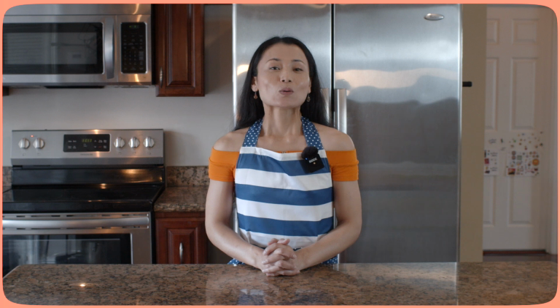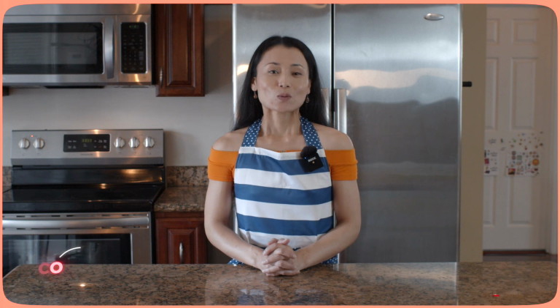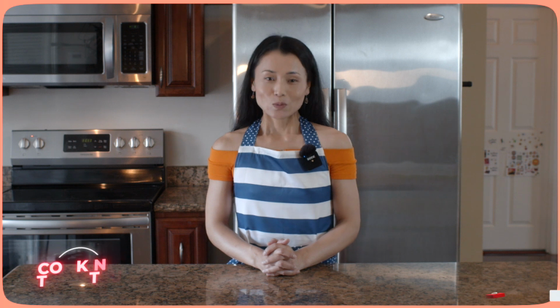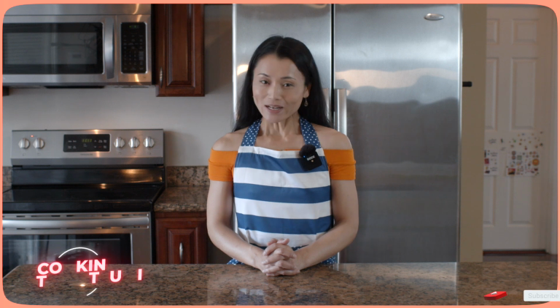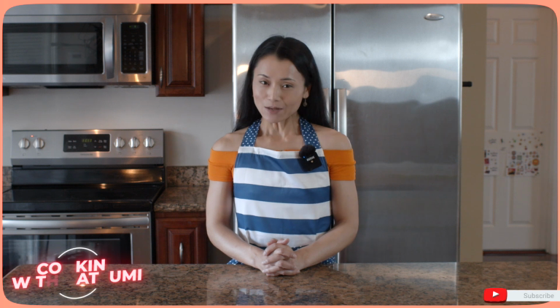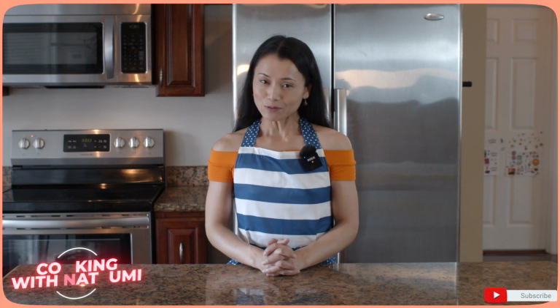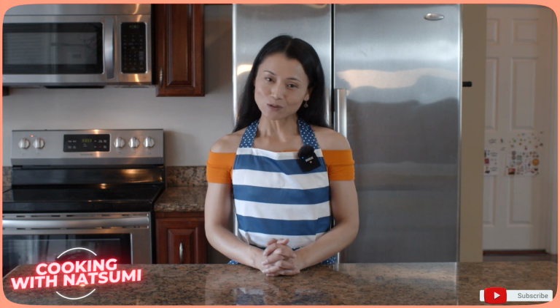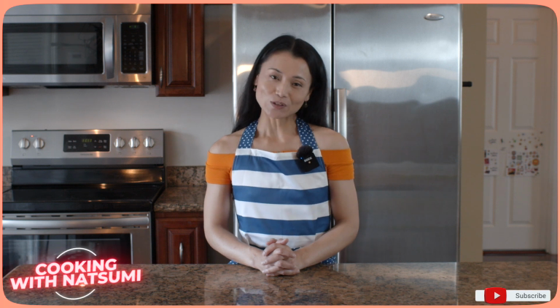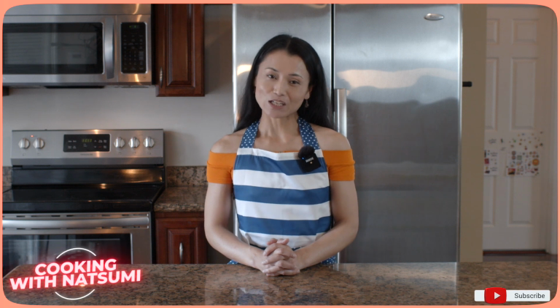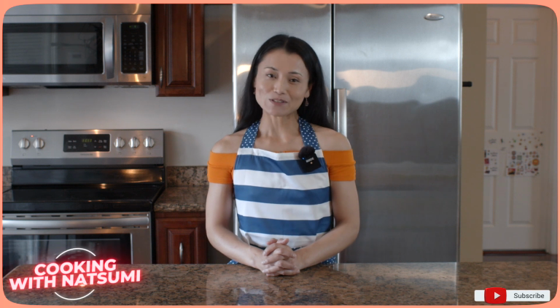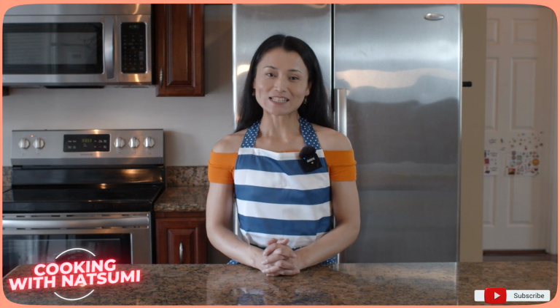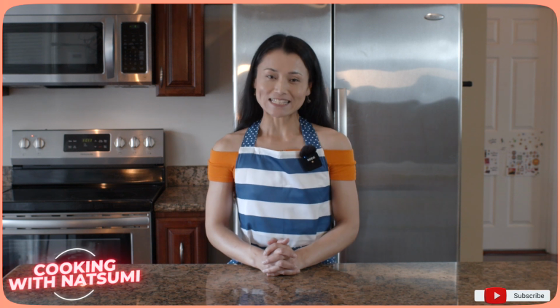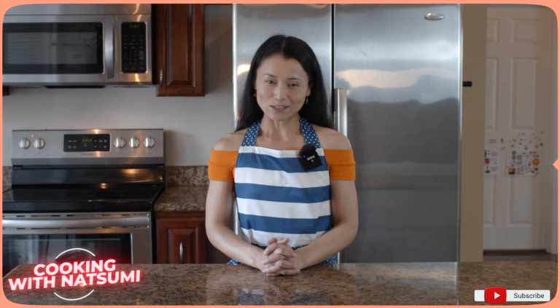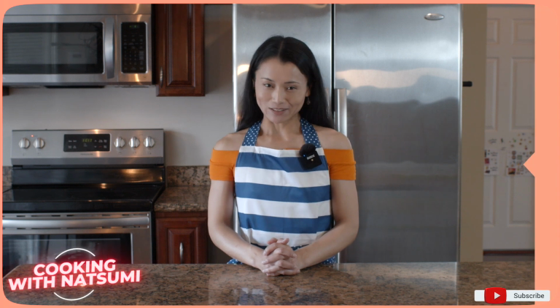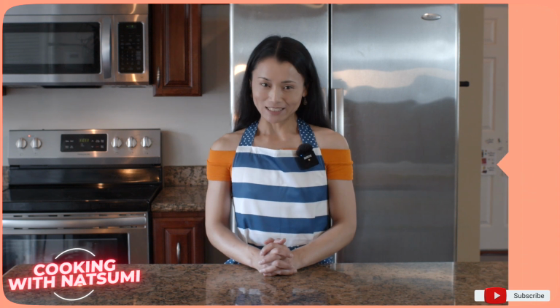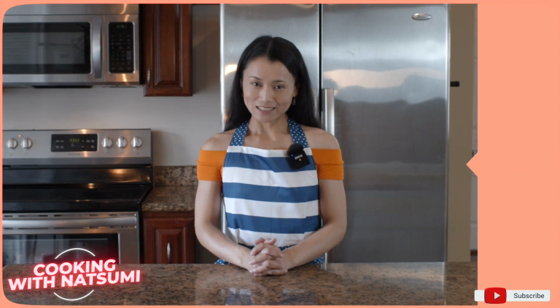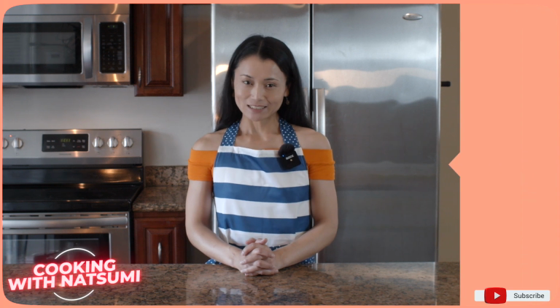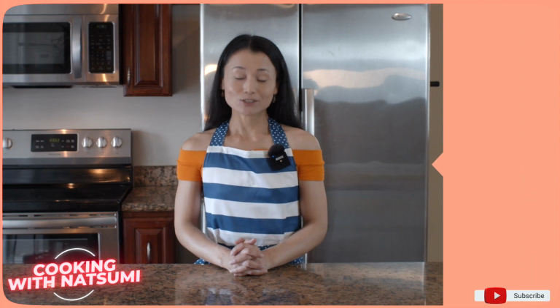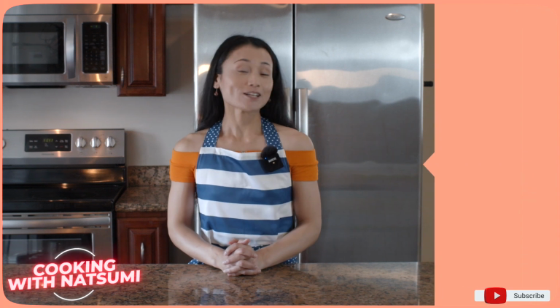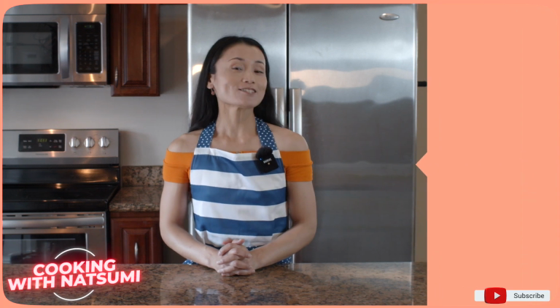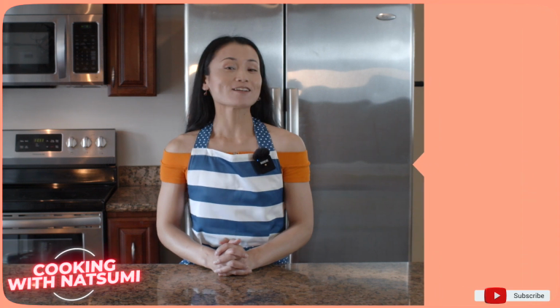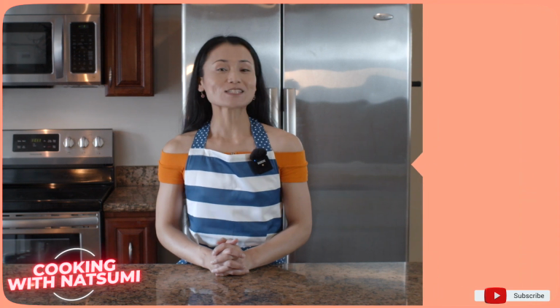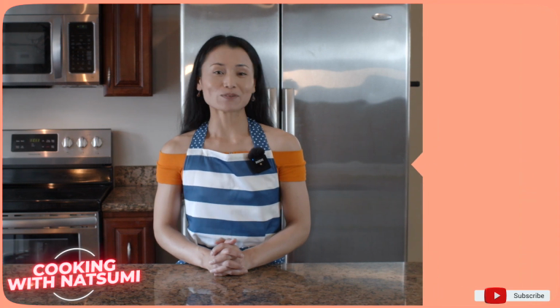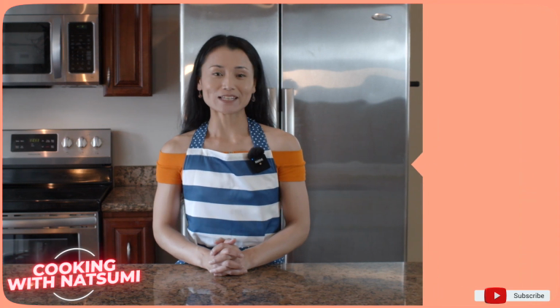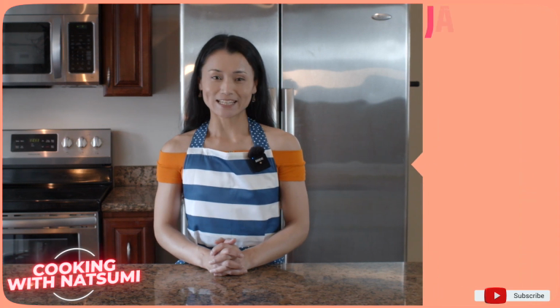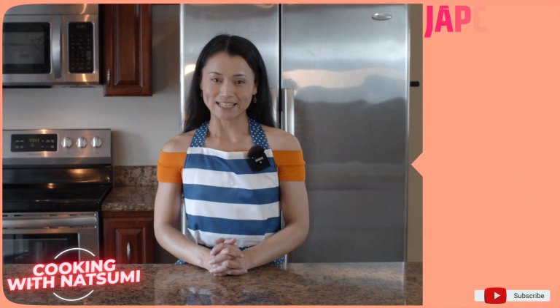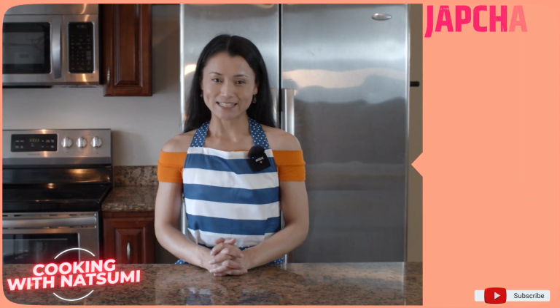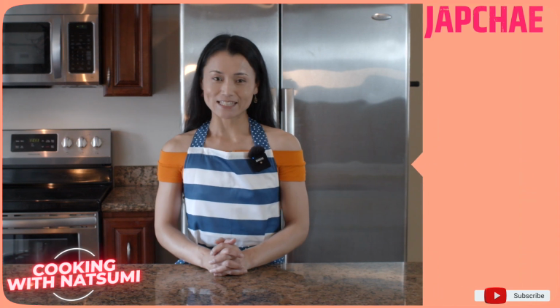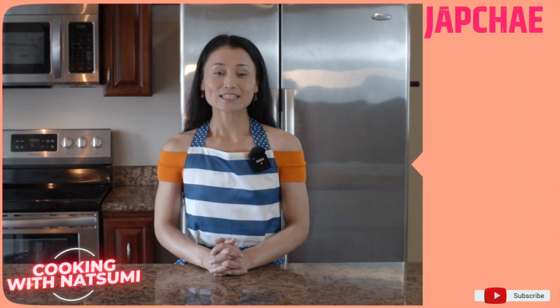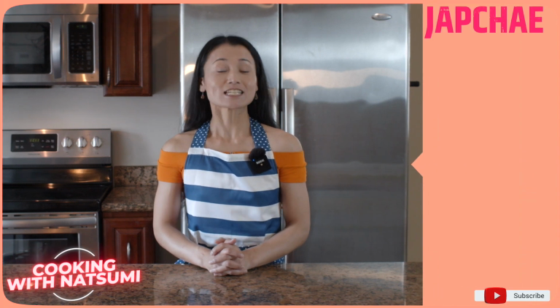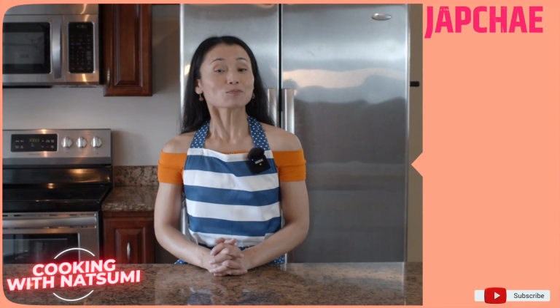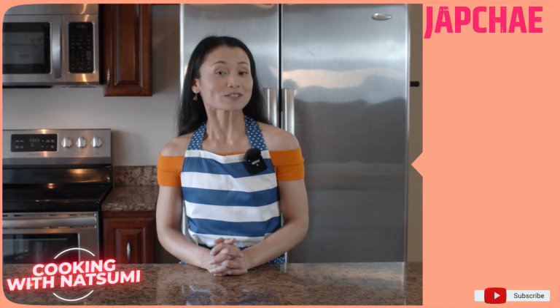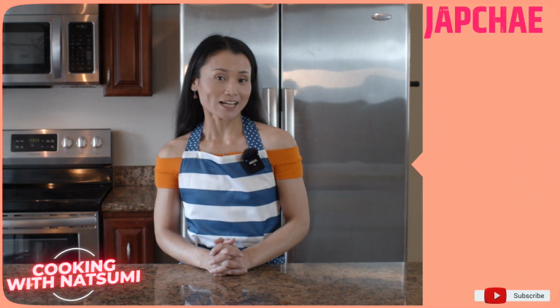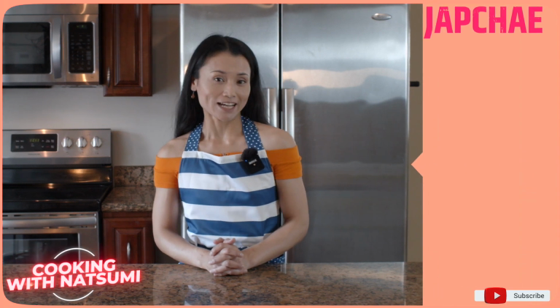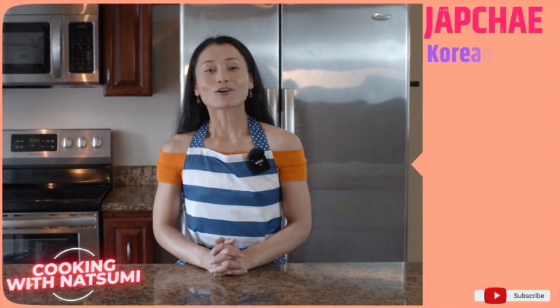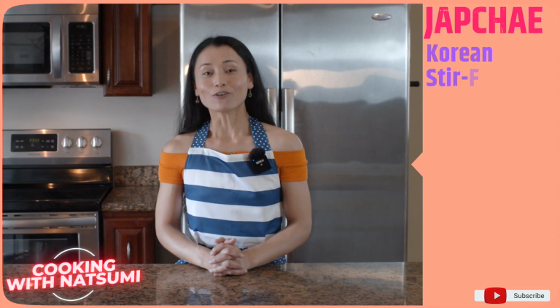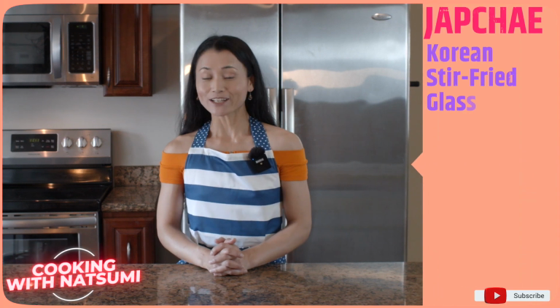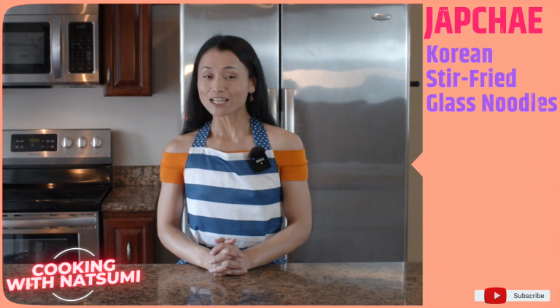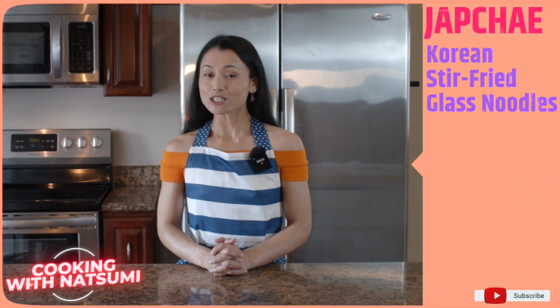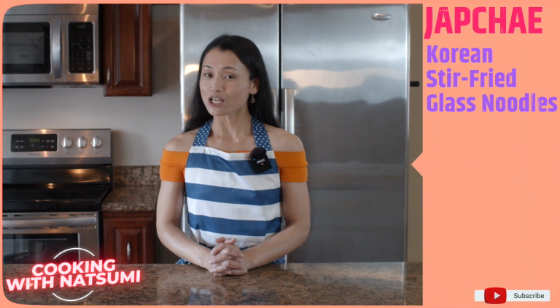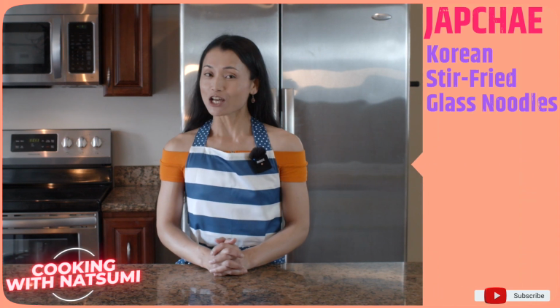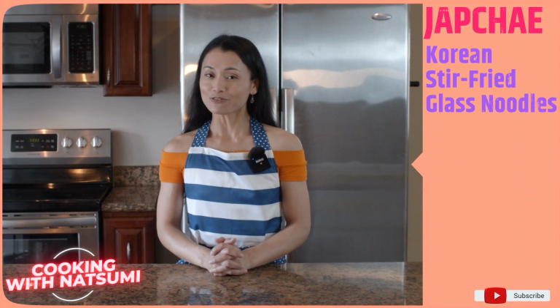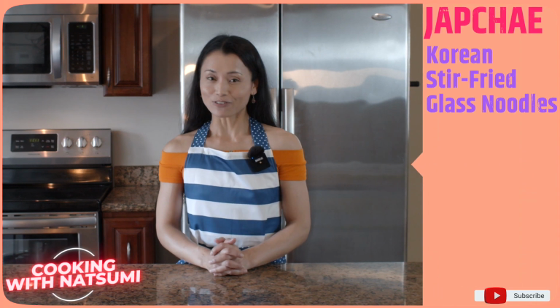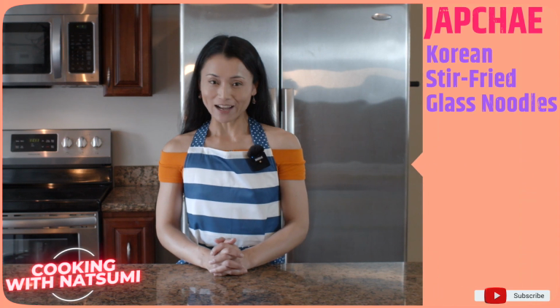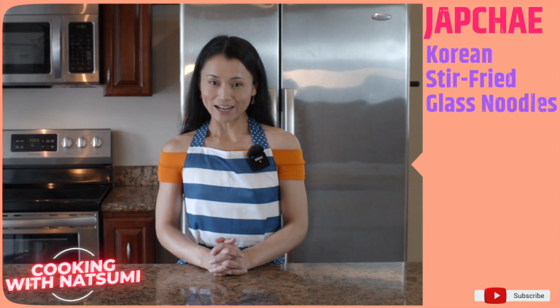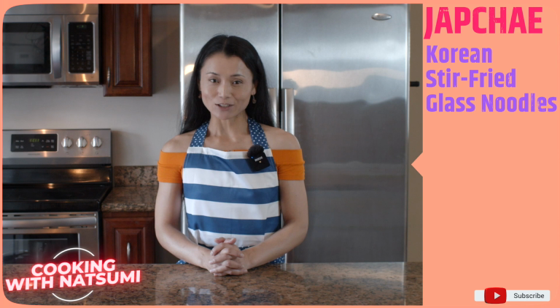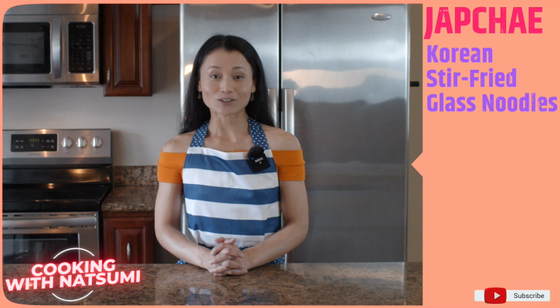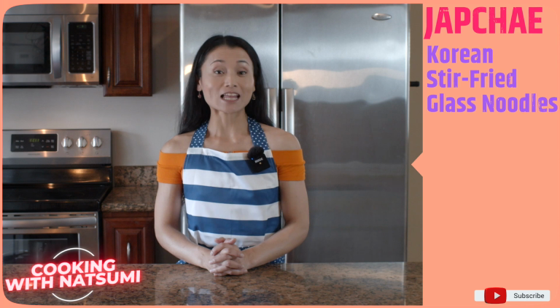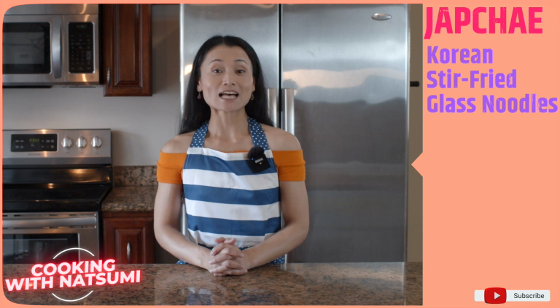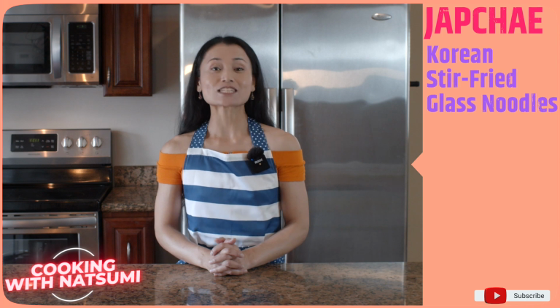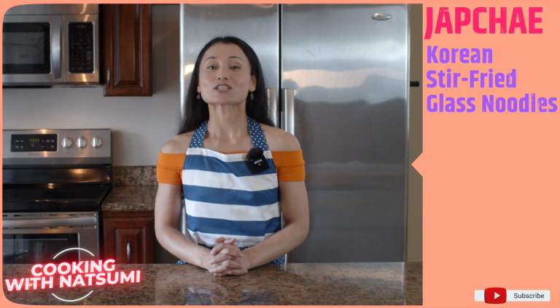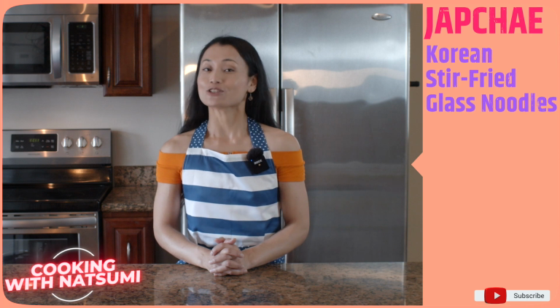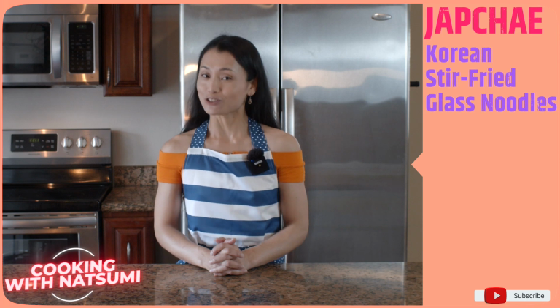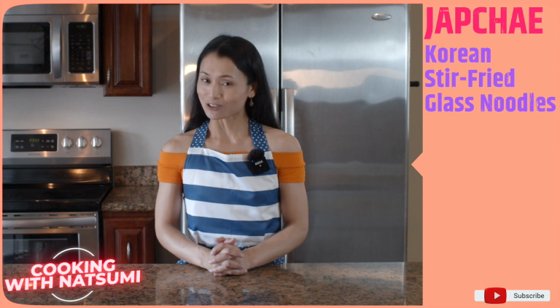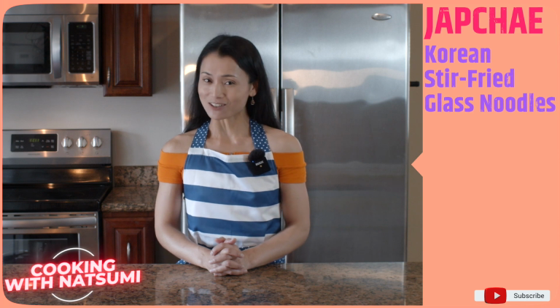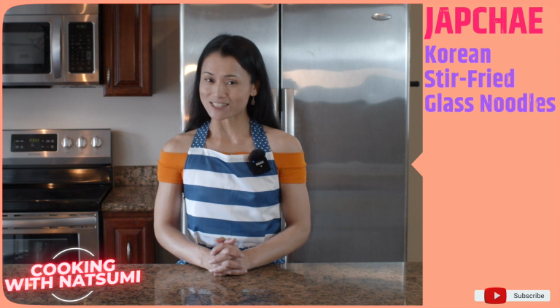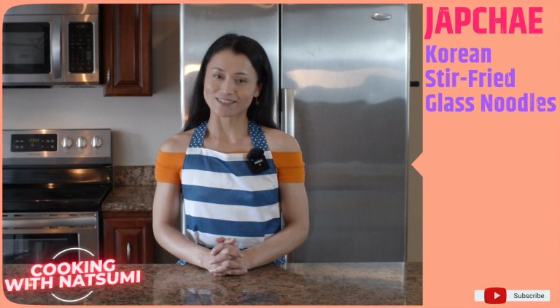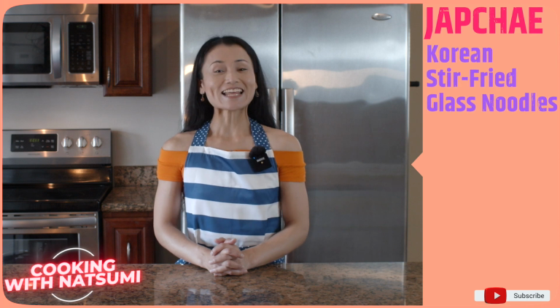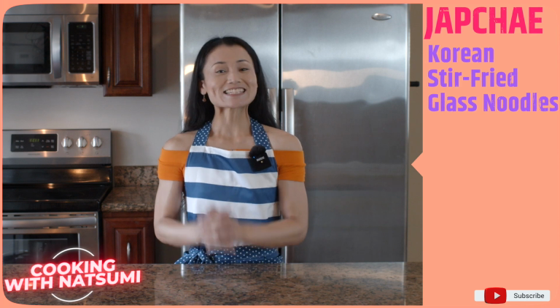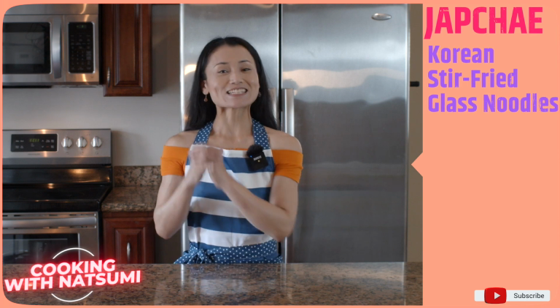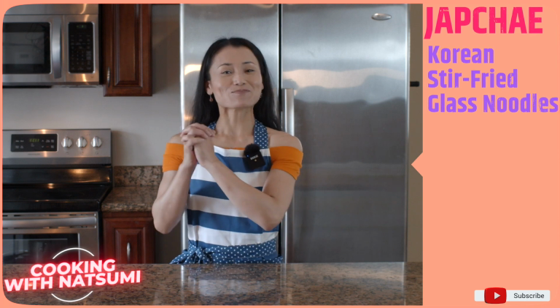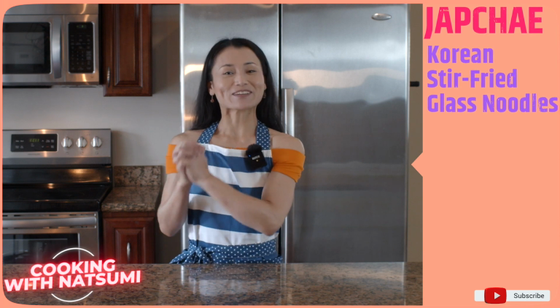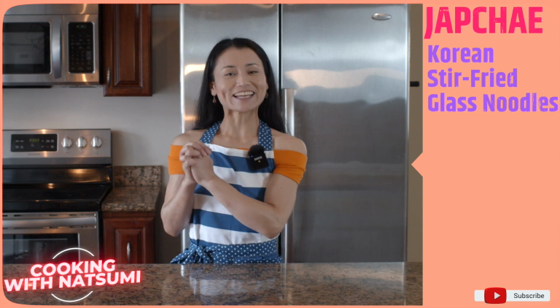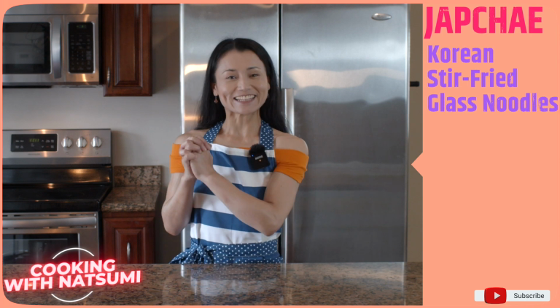Welcome to Cooking with Natsumi! Today's recipe is Korean Stir-Fried Glass Noodles. Let's begin!